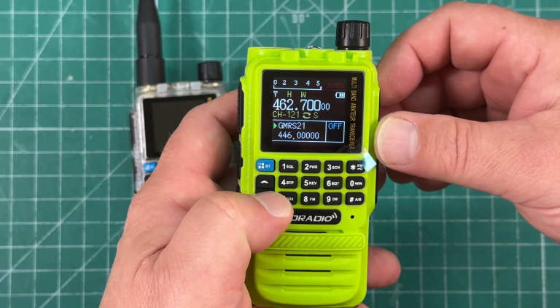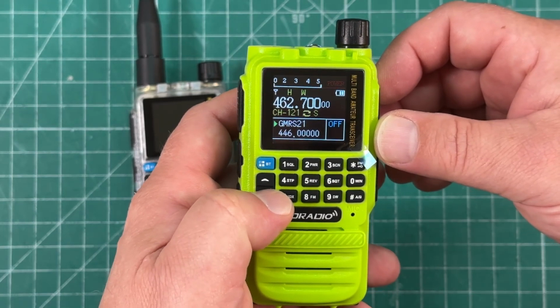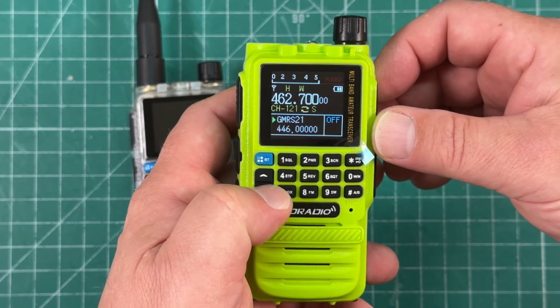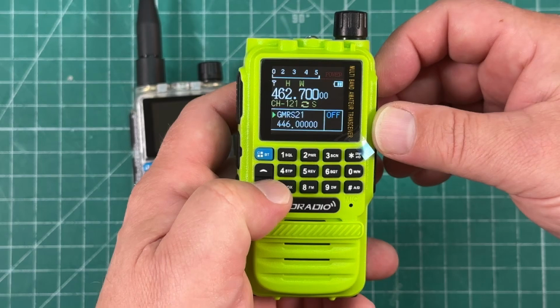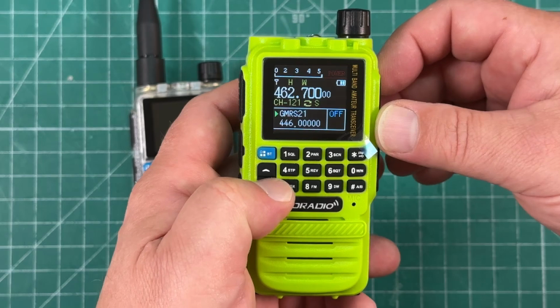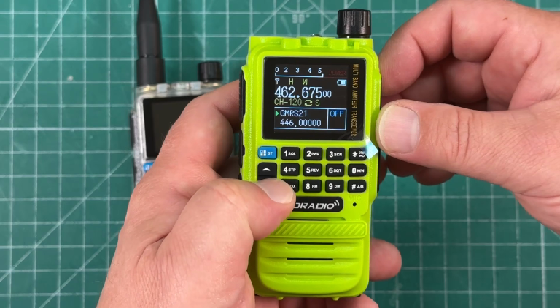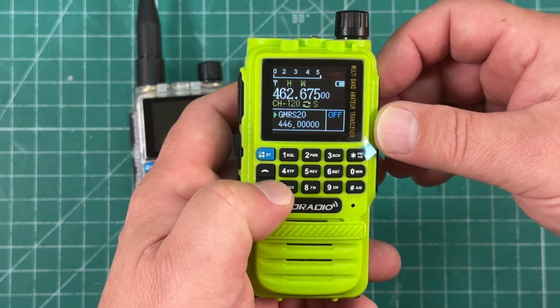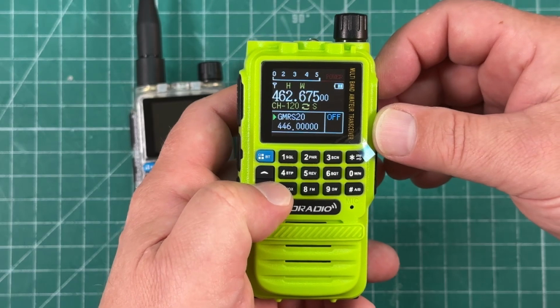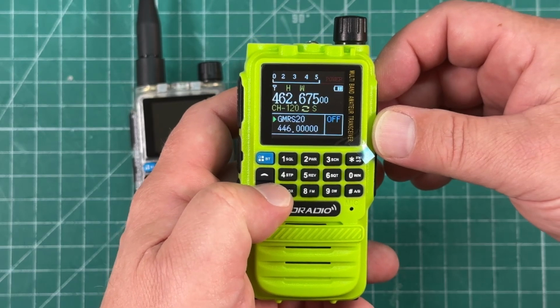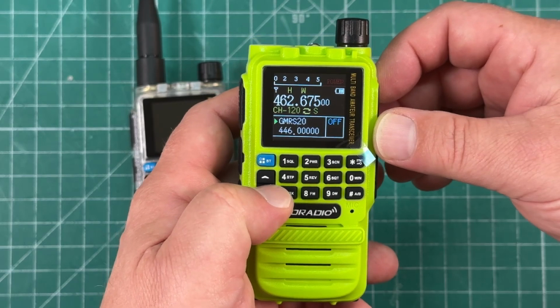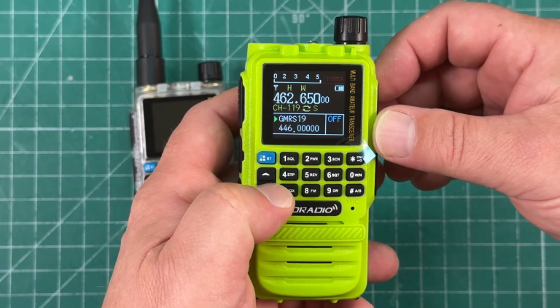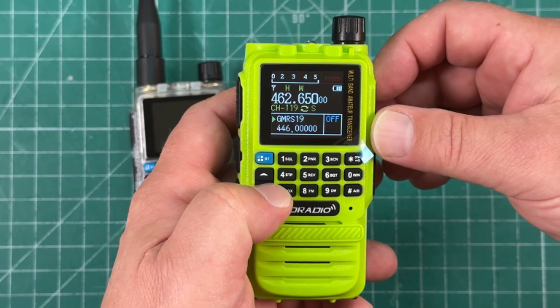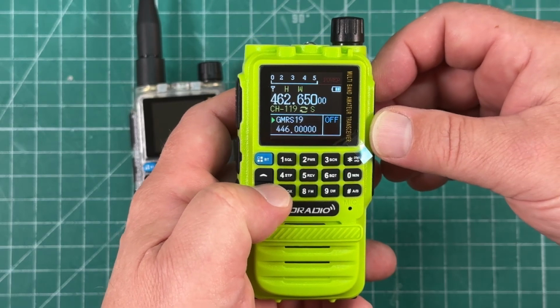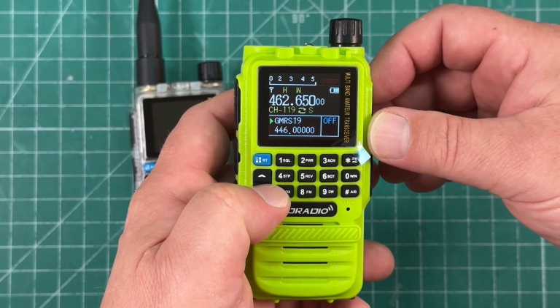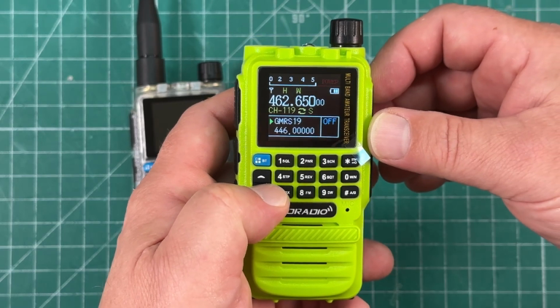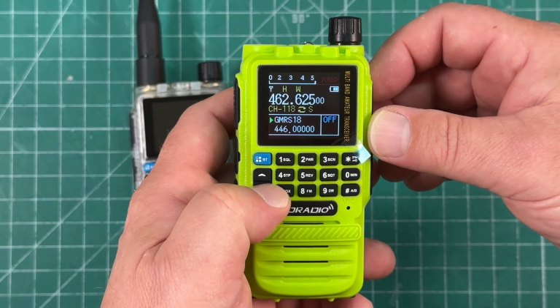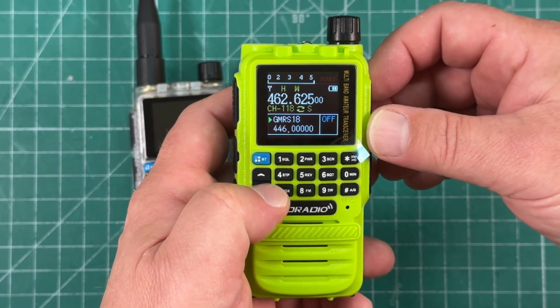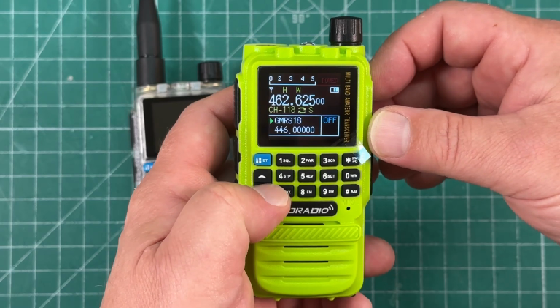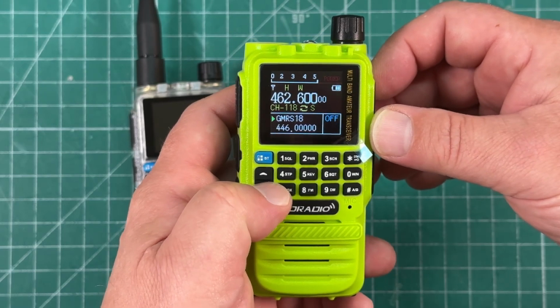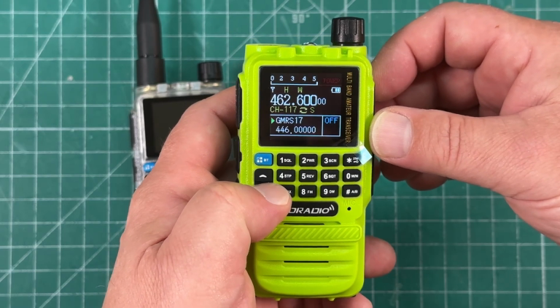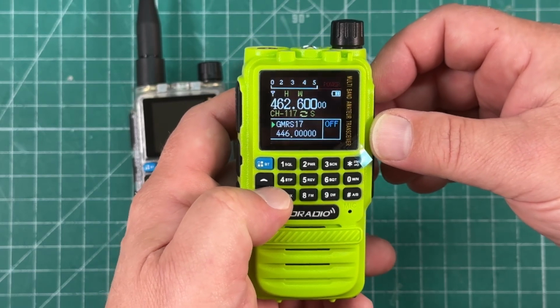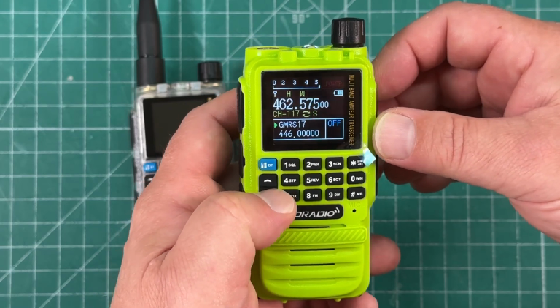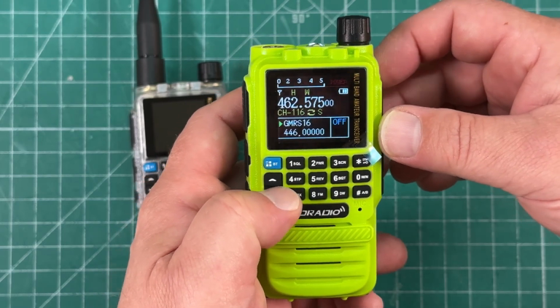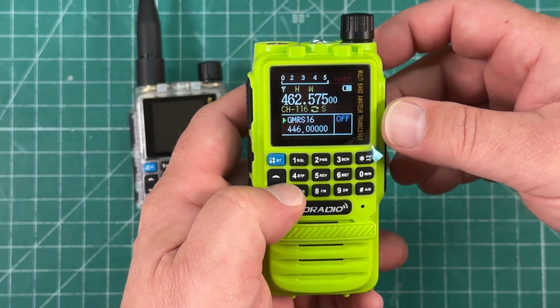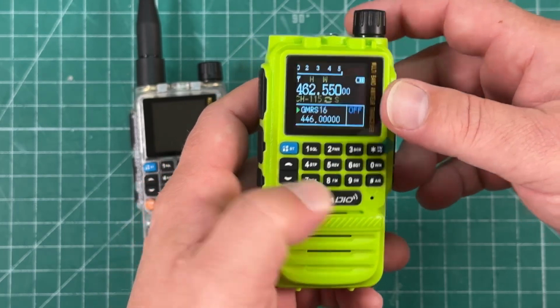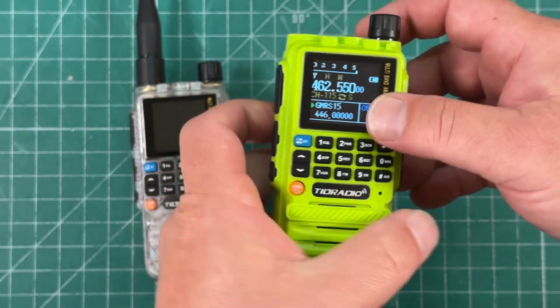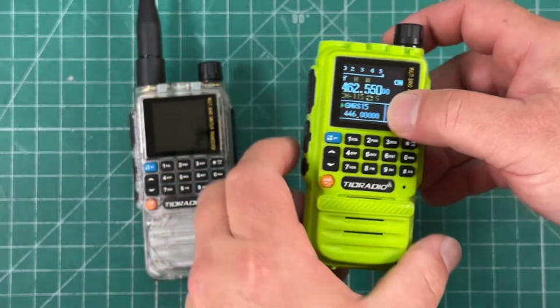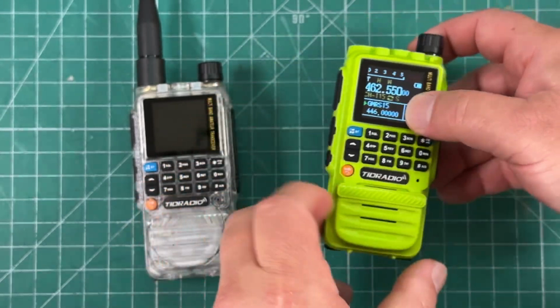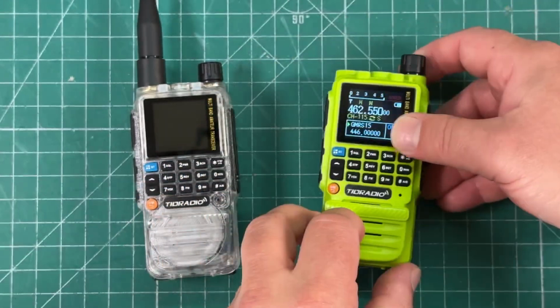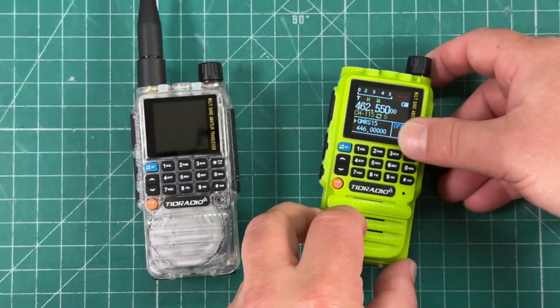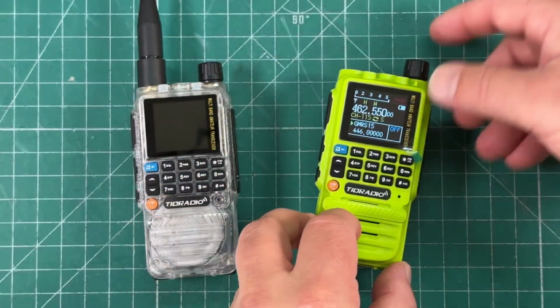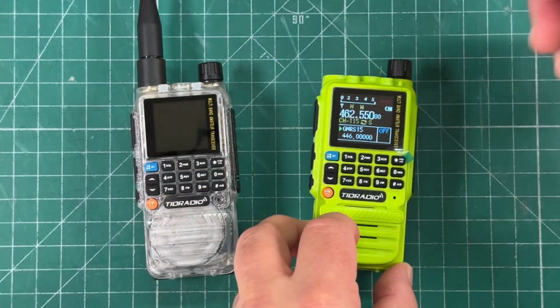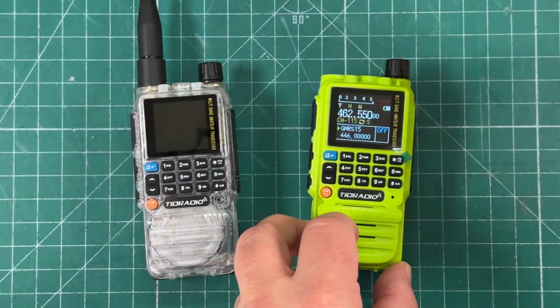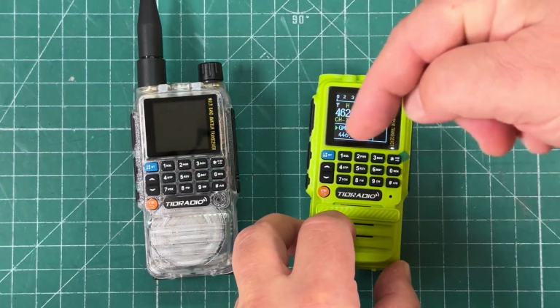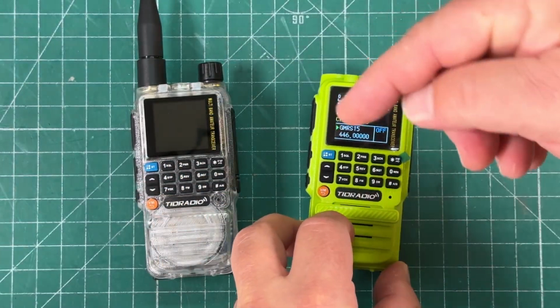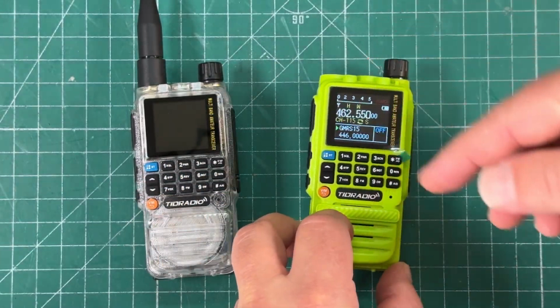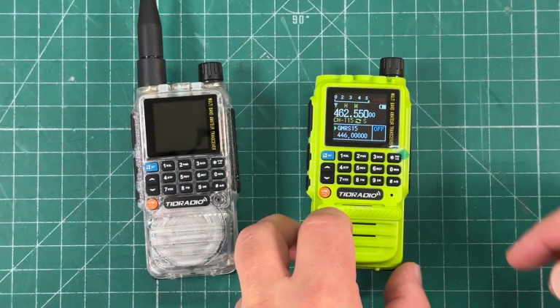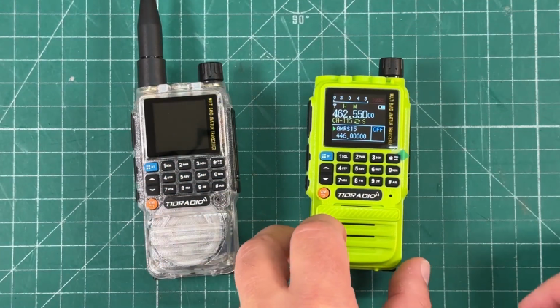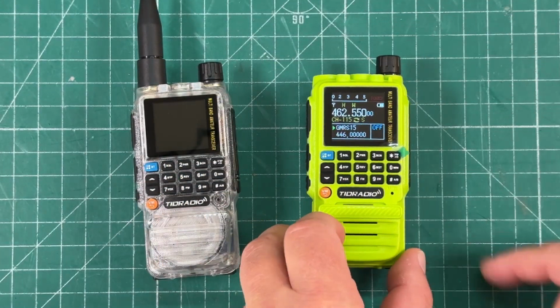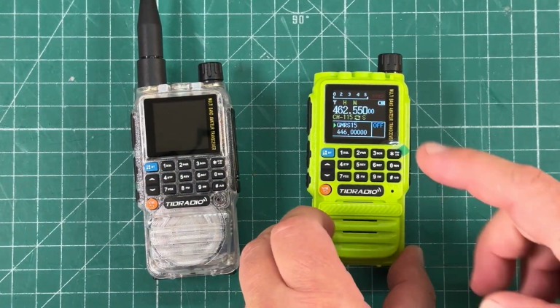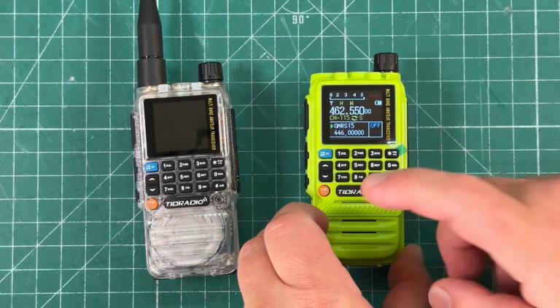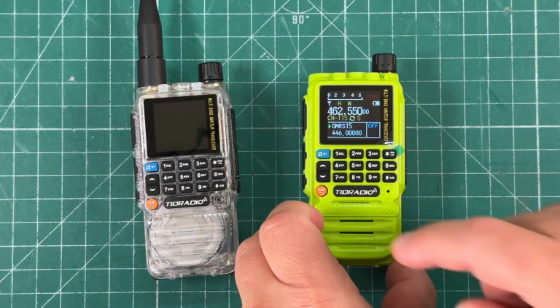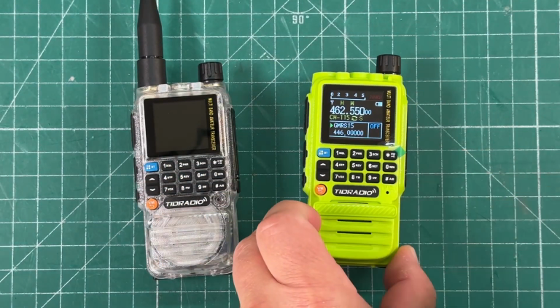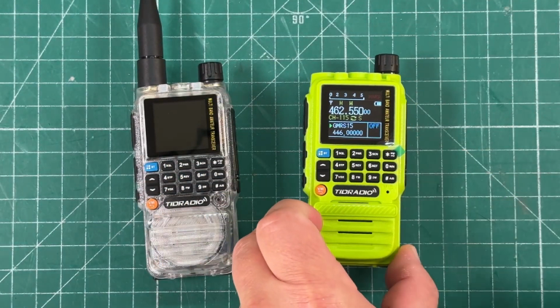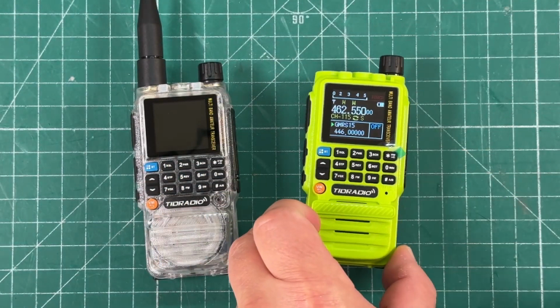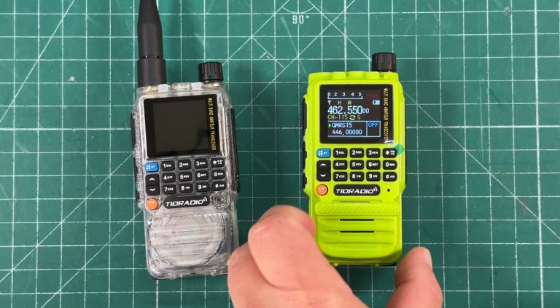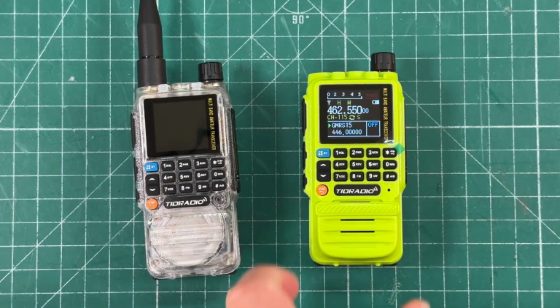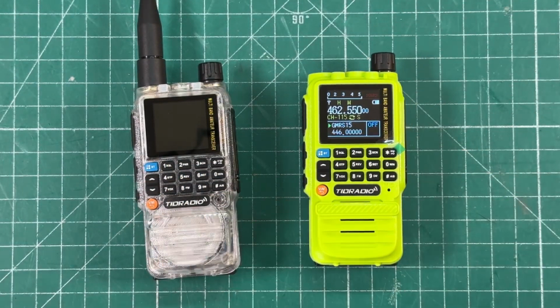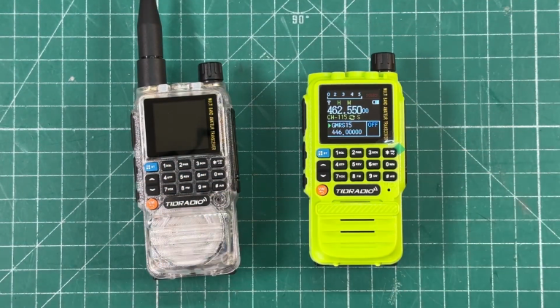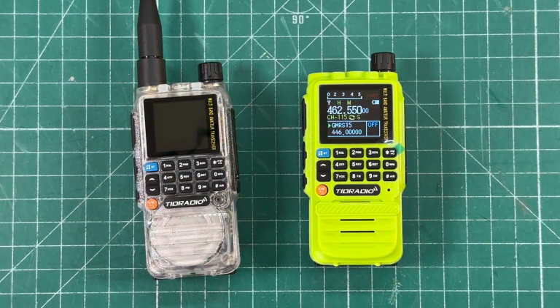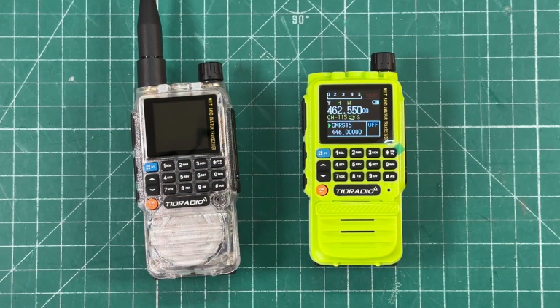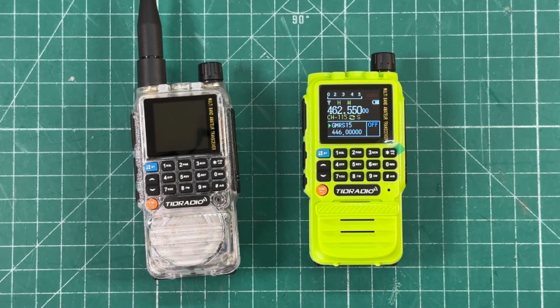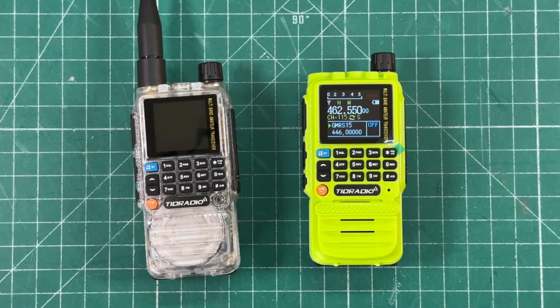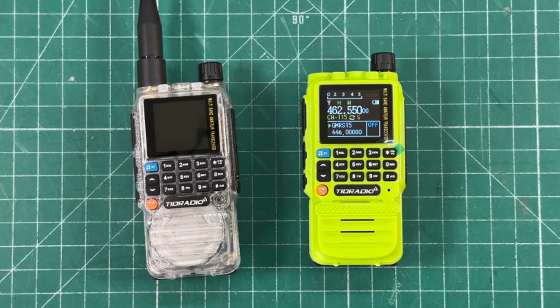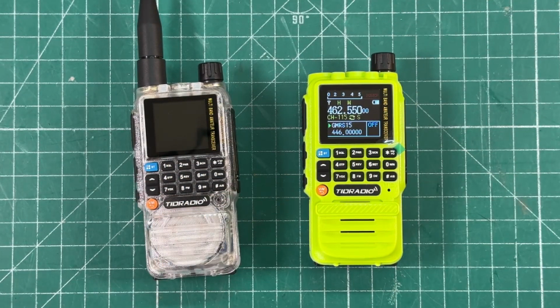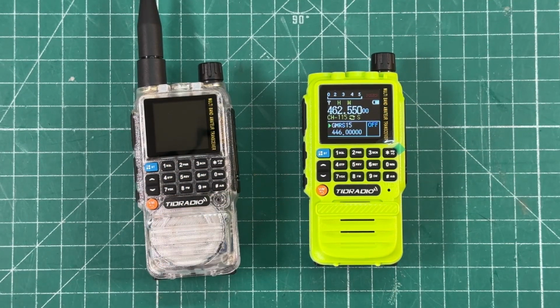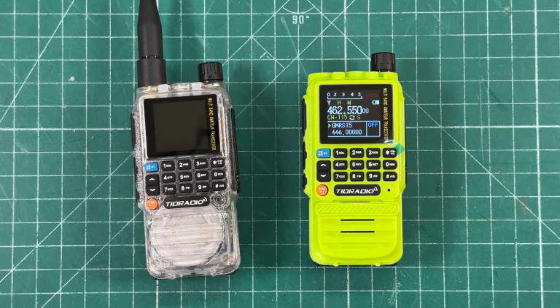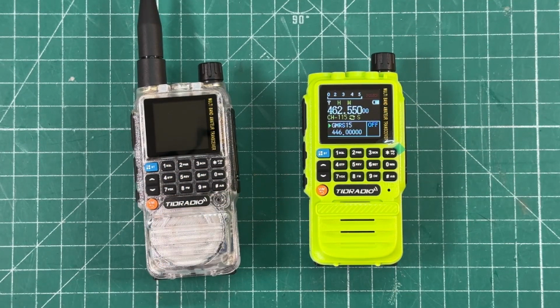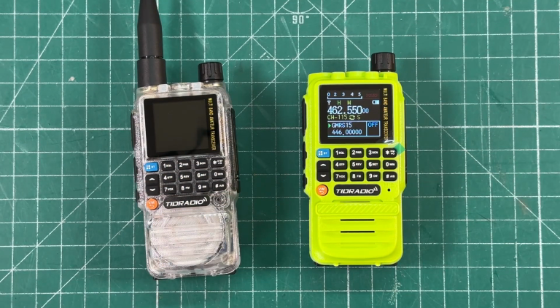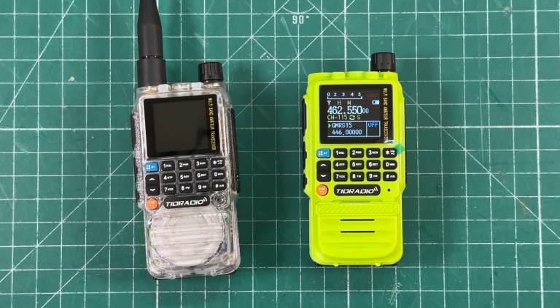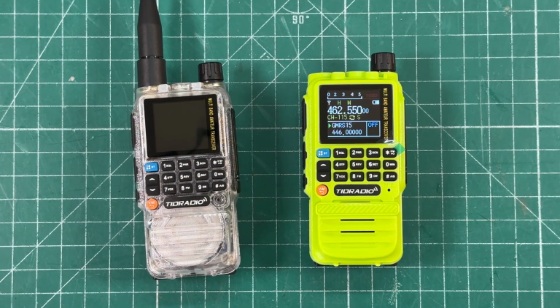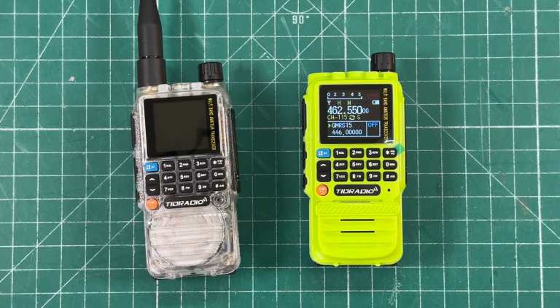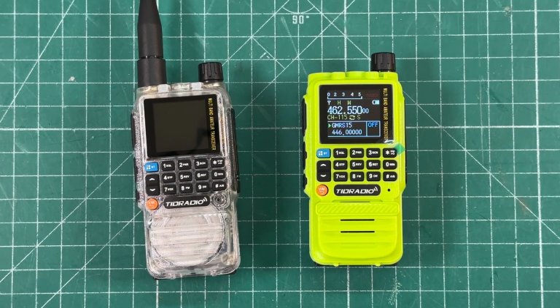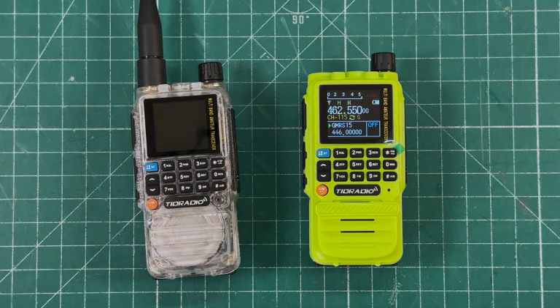Isn't that frickin' cool? I'll leave a discount link in the description if you want to pick up this TID Radio TDH3. Thanks for watching.